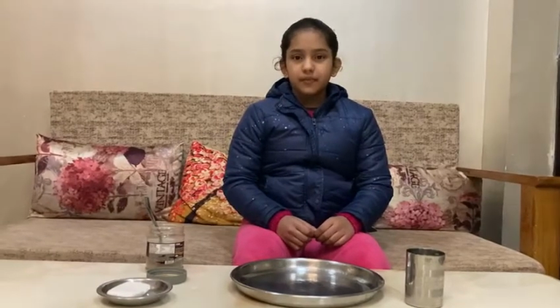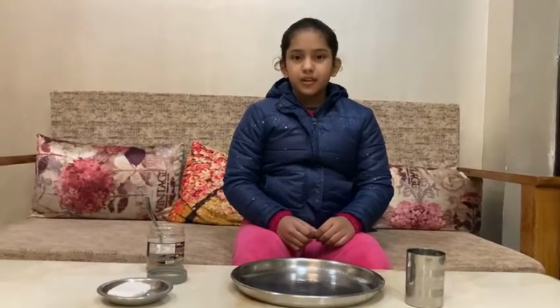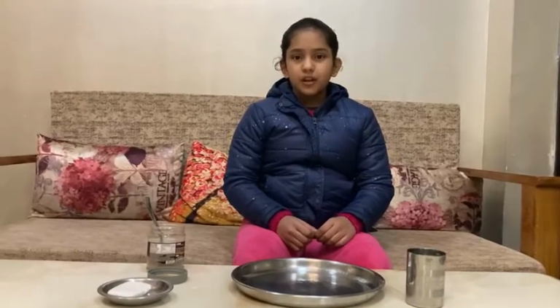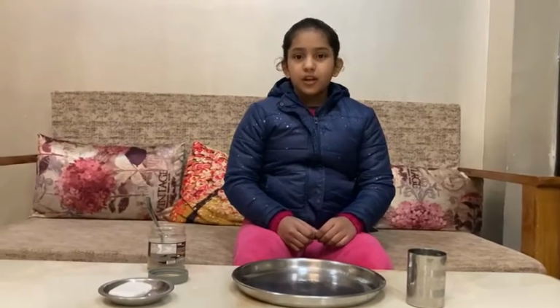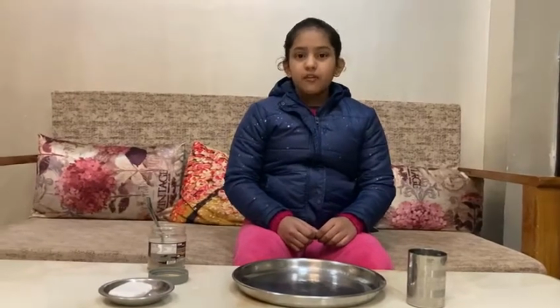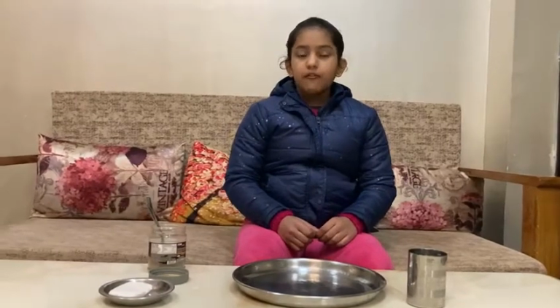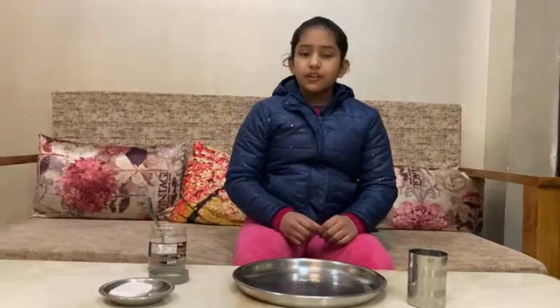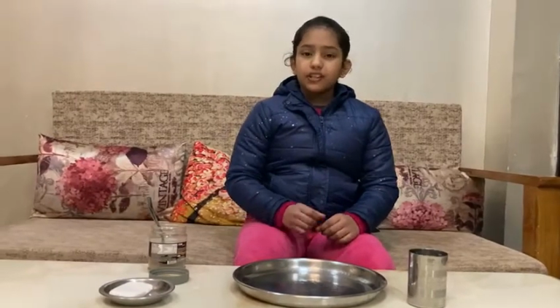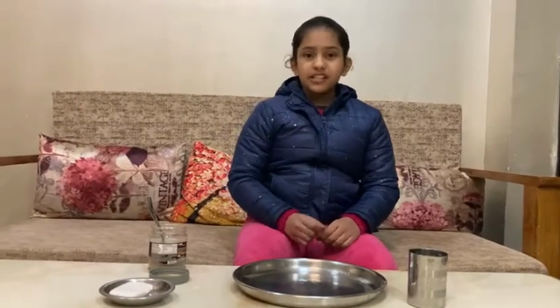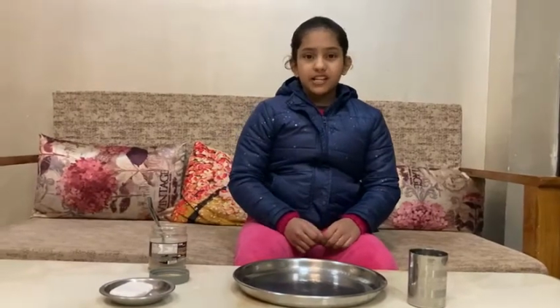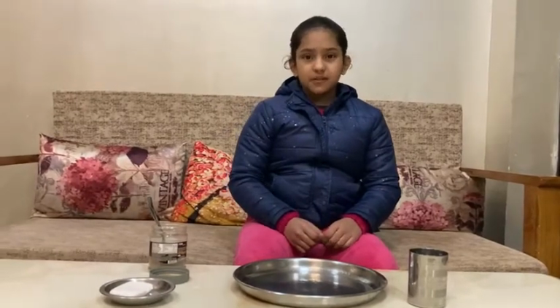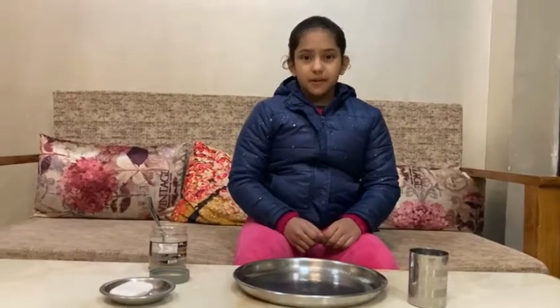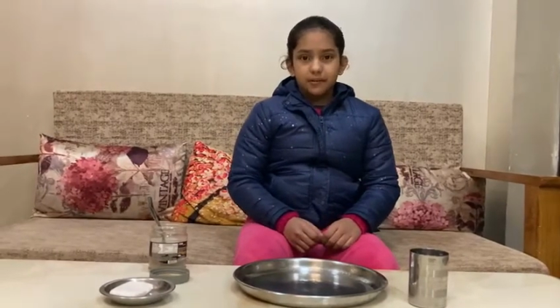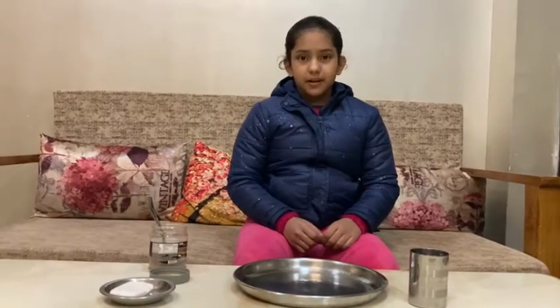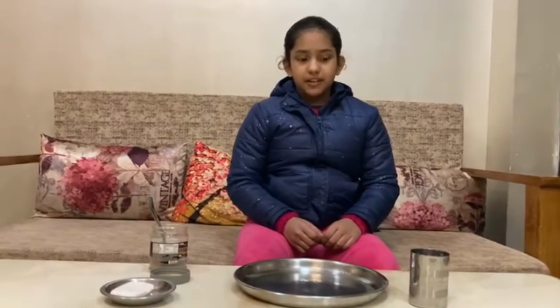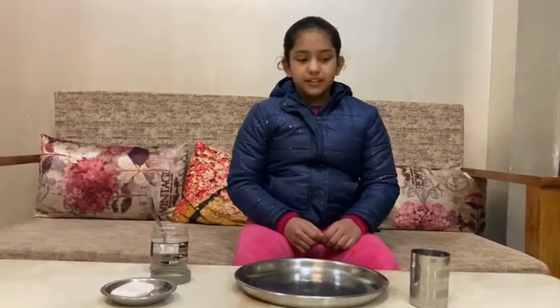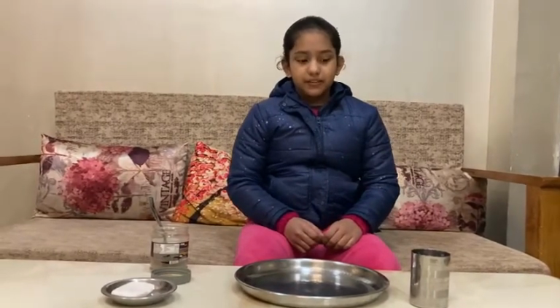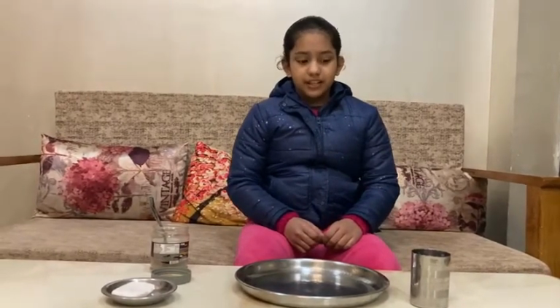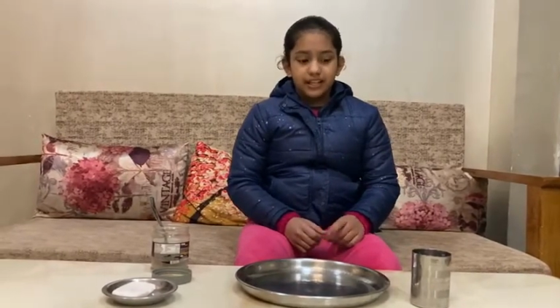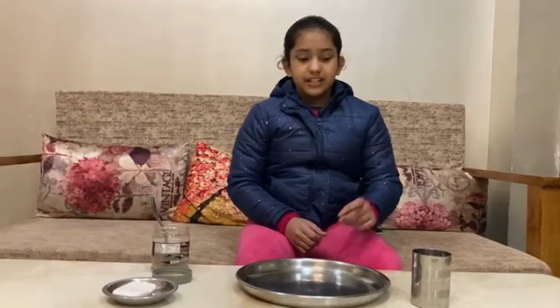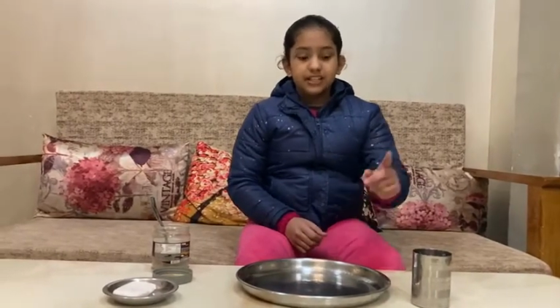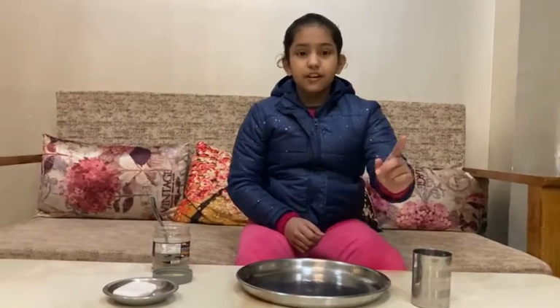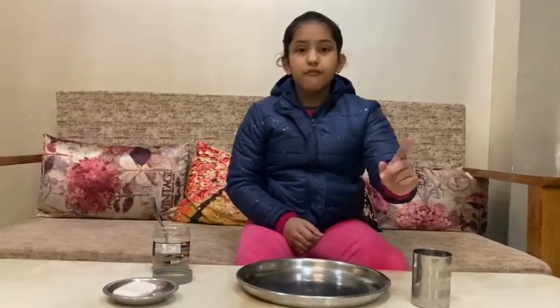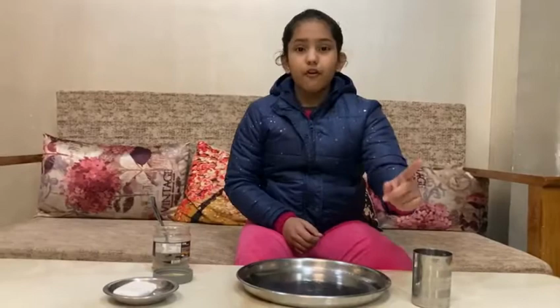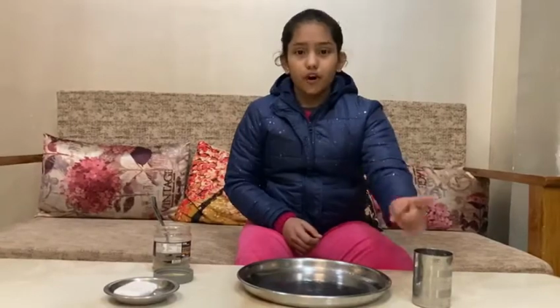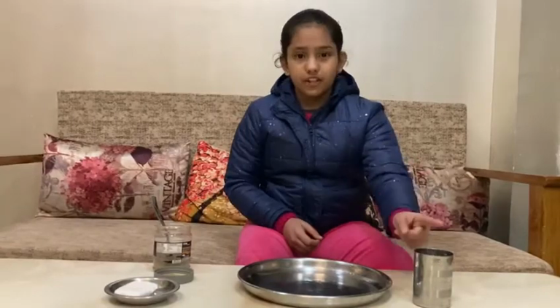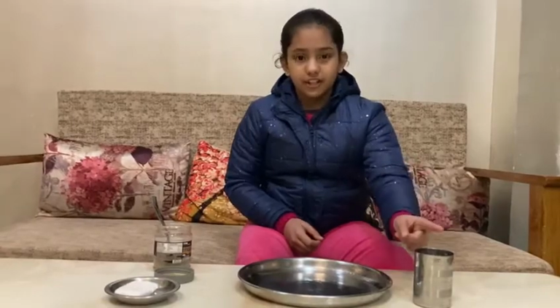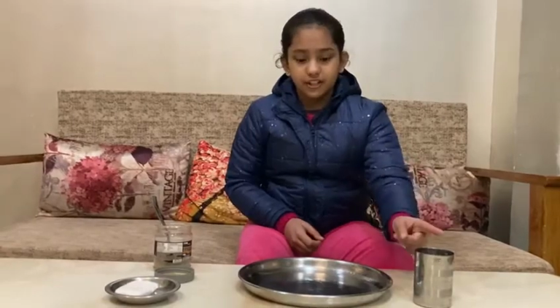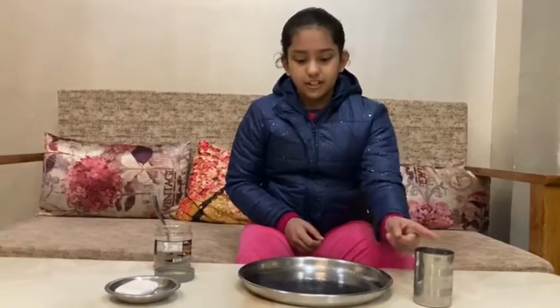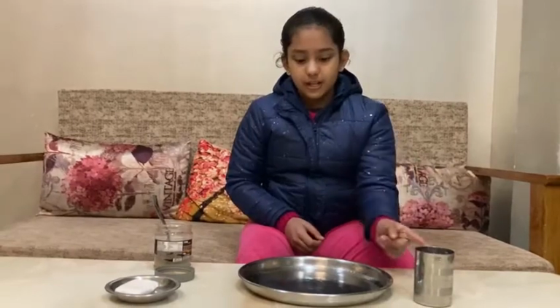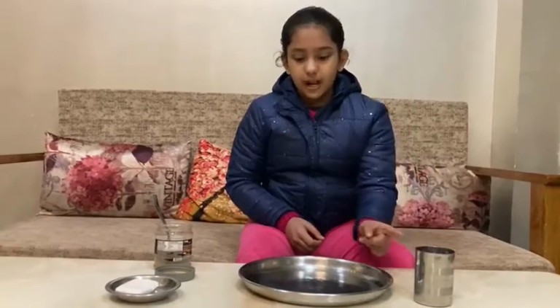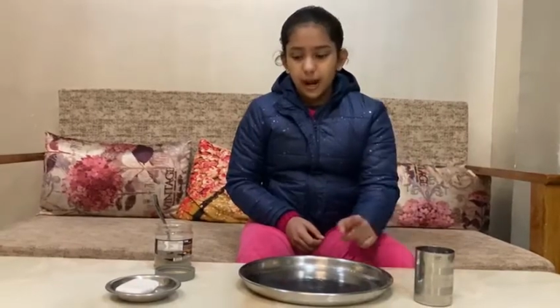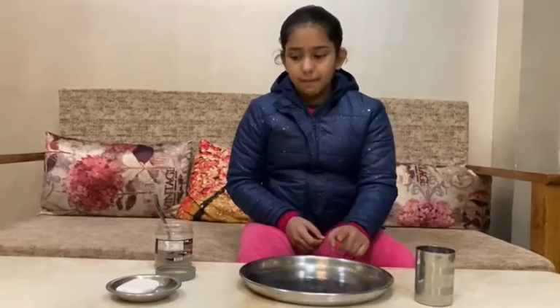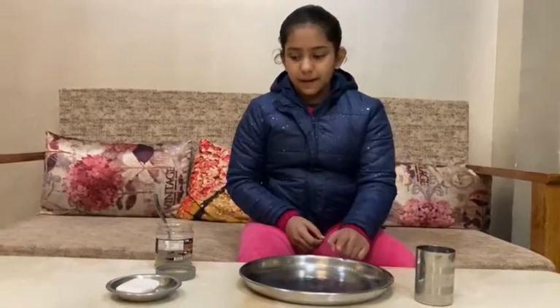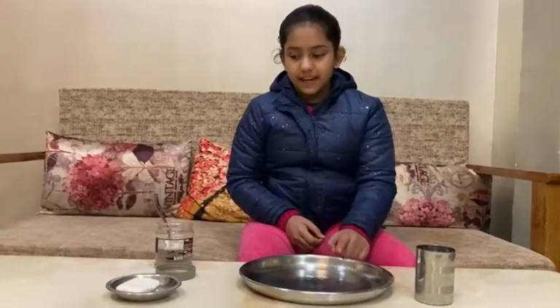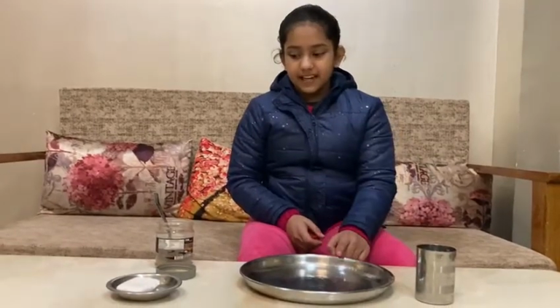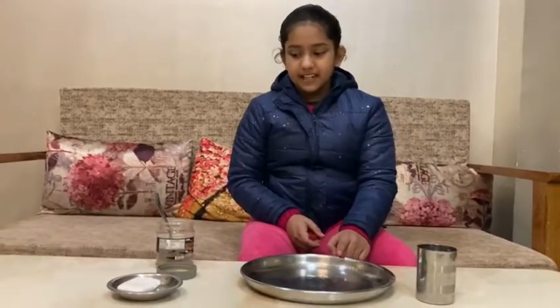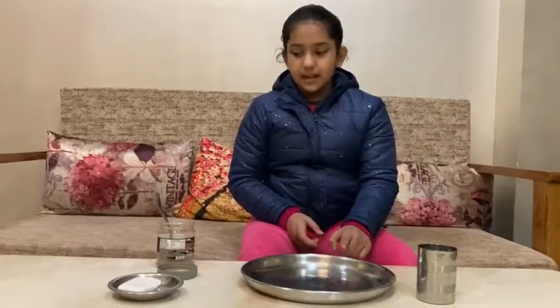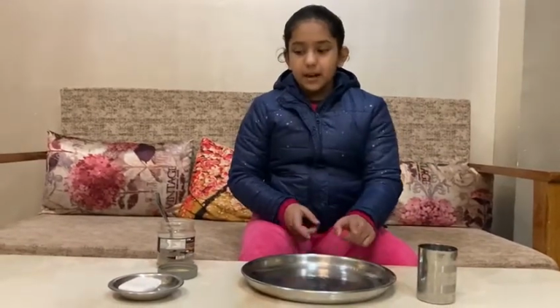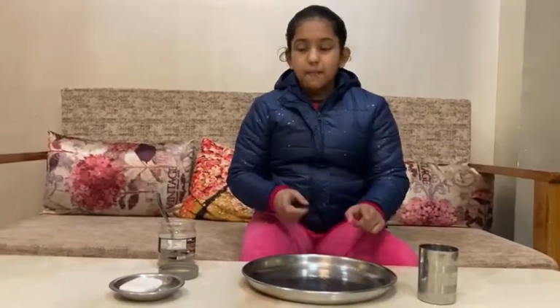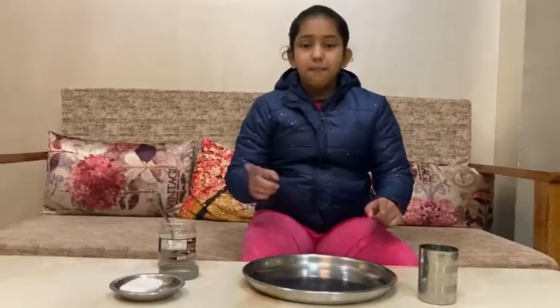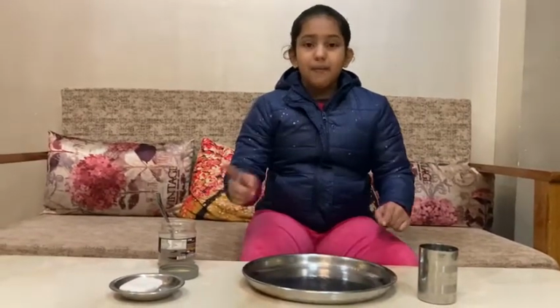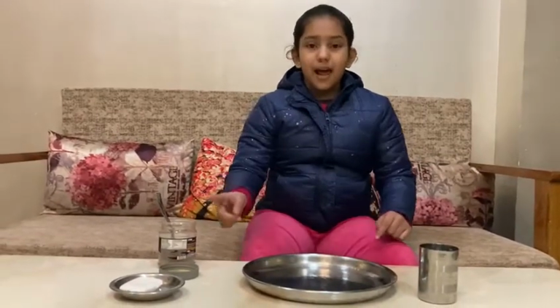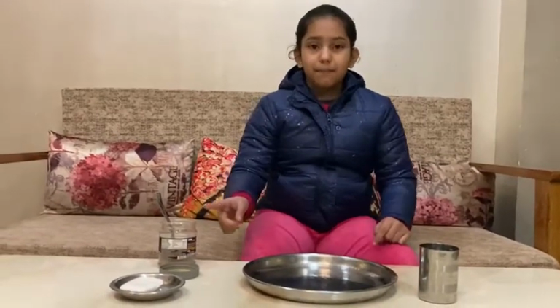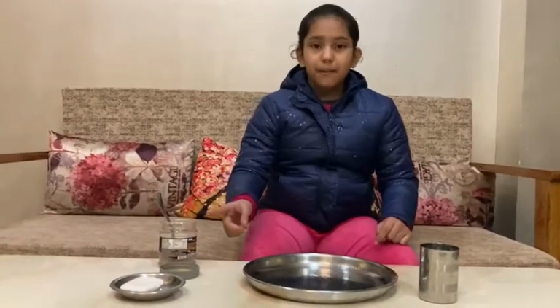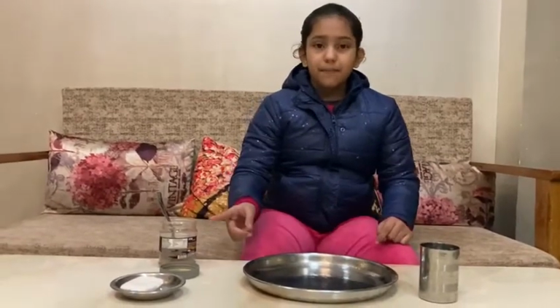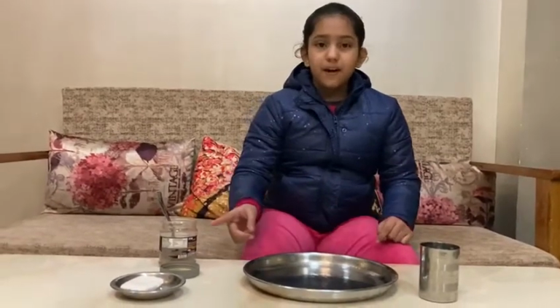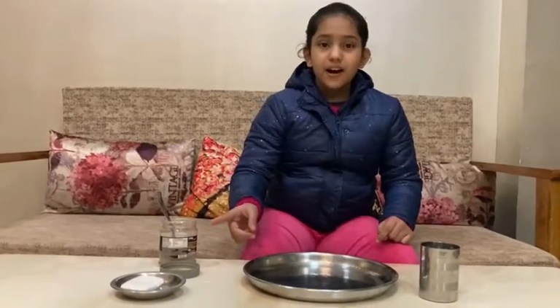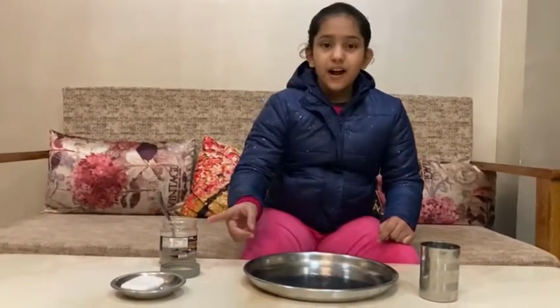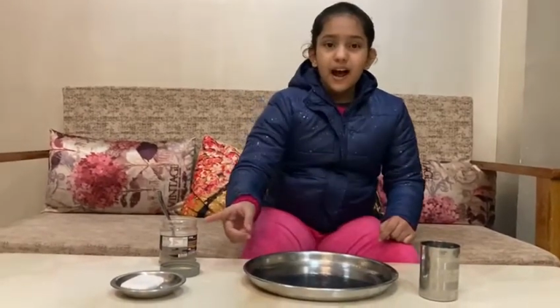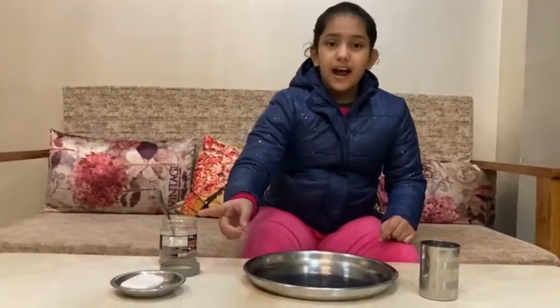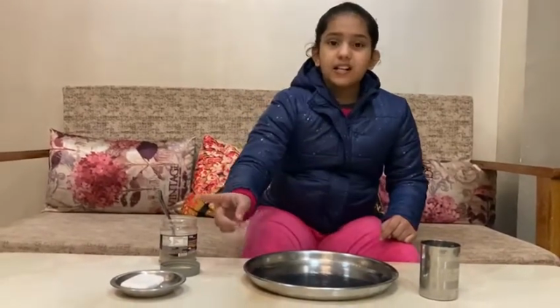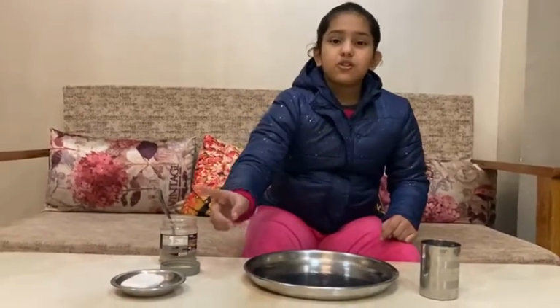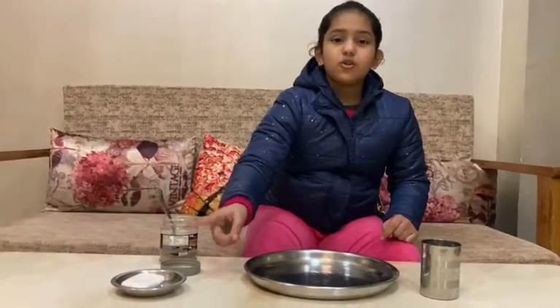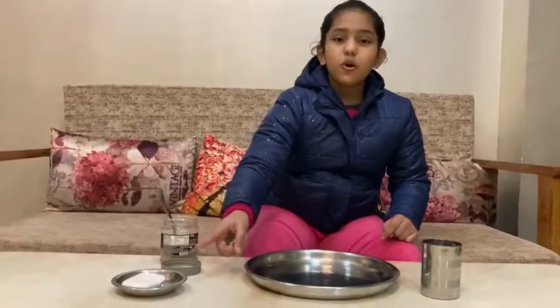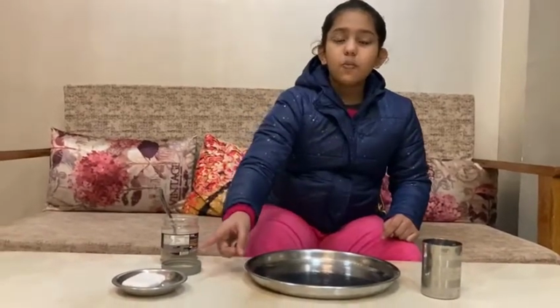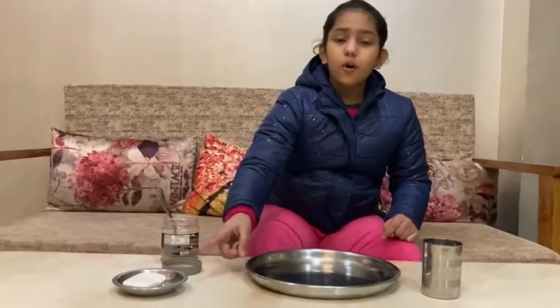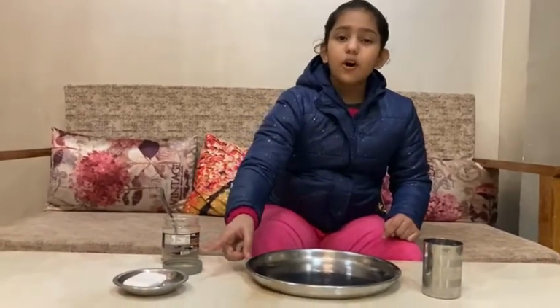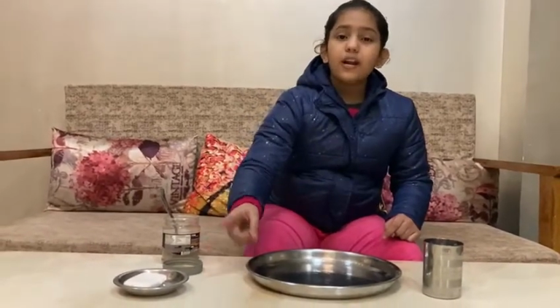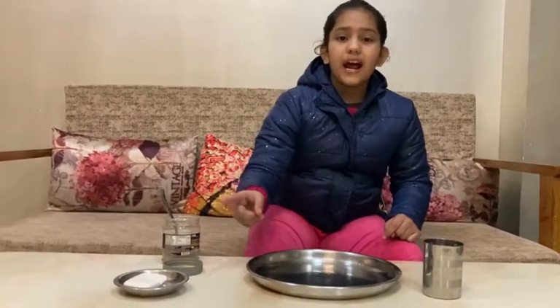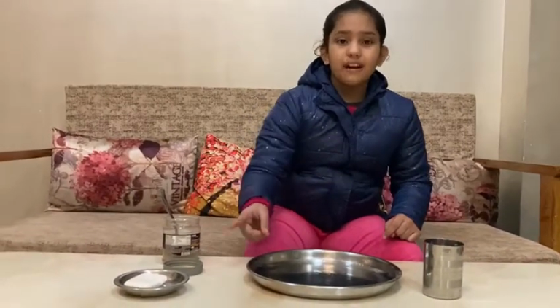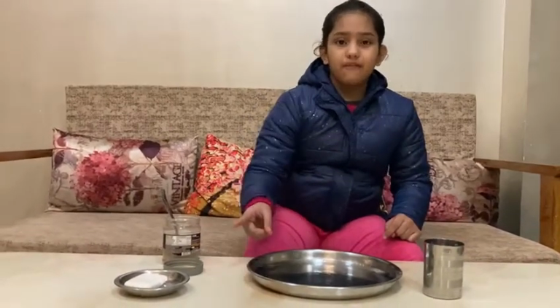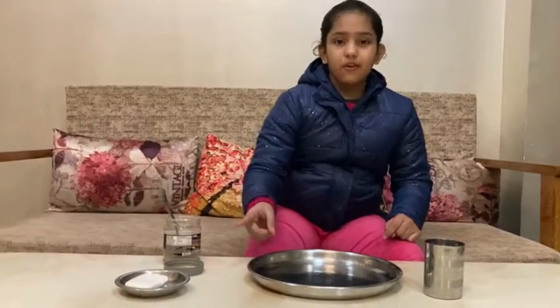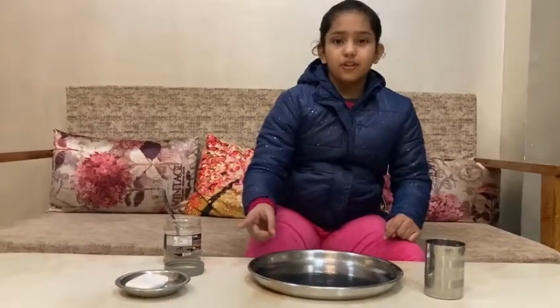For this experiment, we need some water, a plate, black pepper and soap or hand wash.